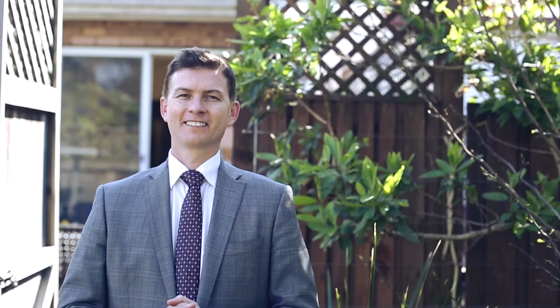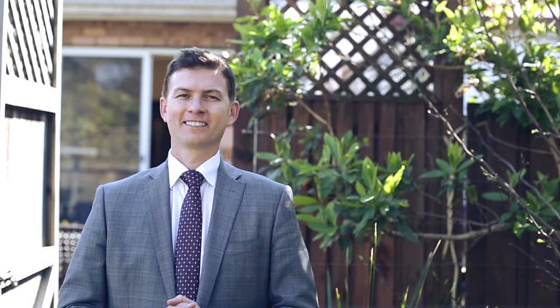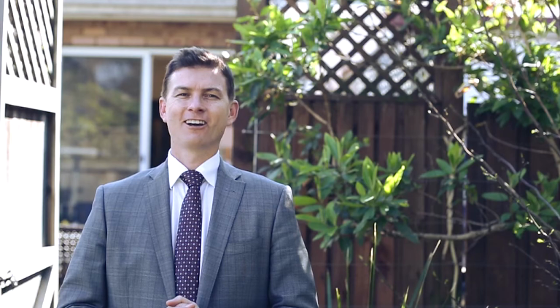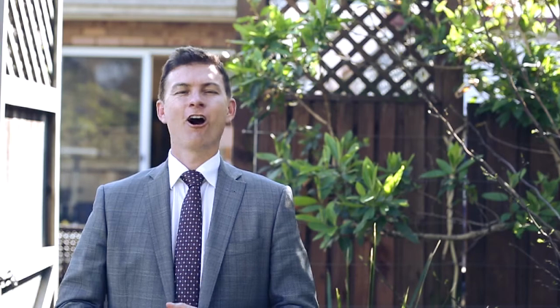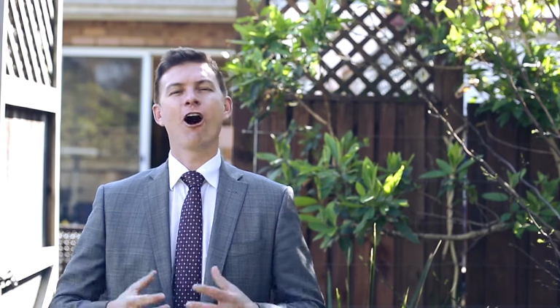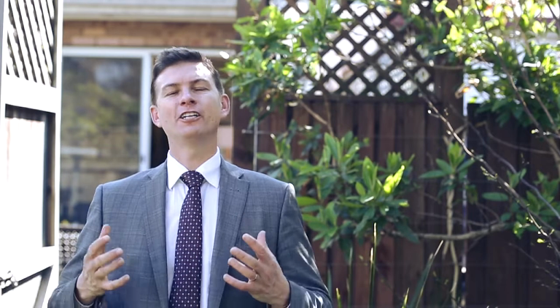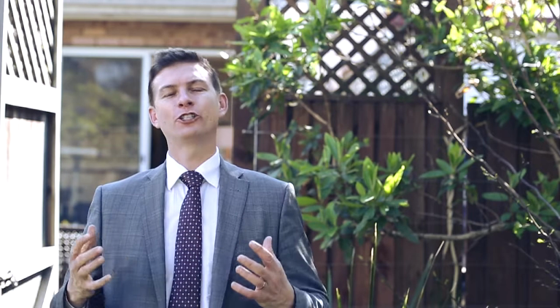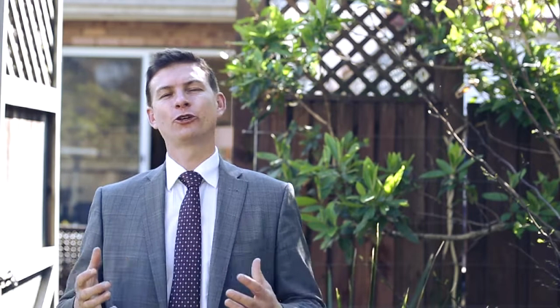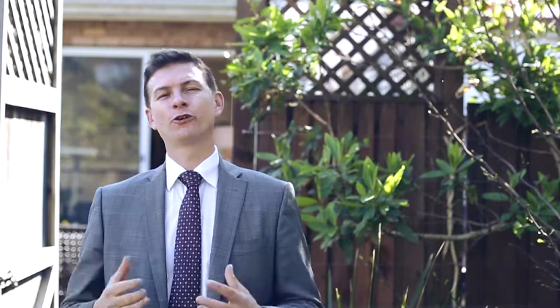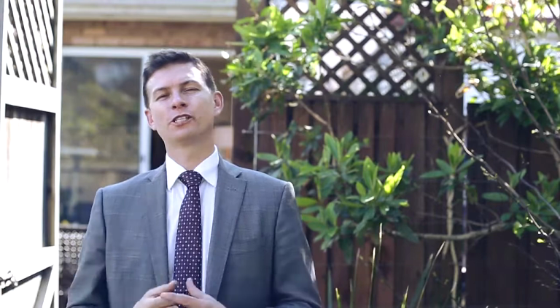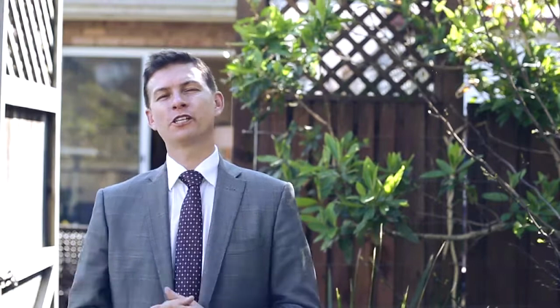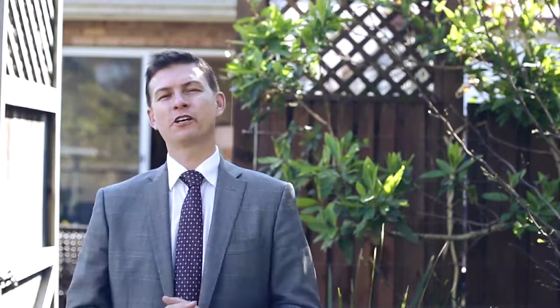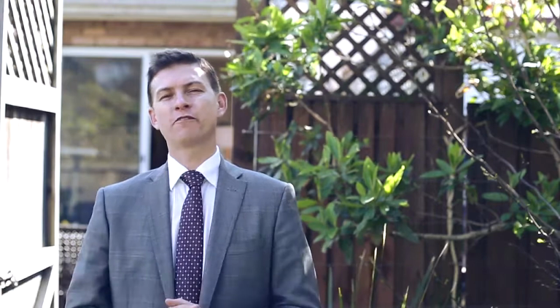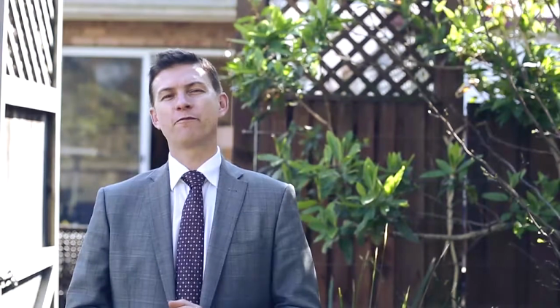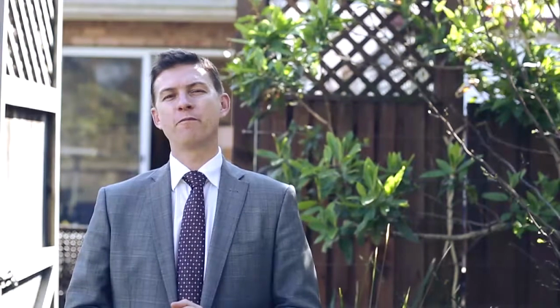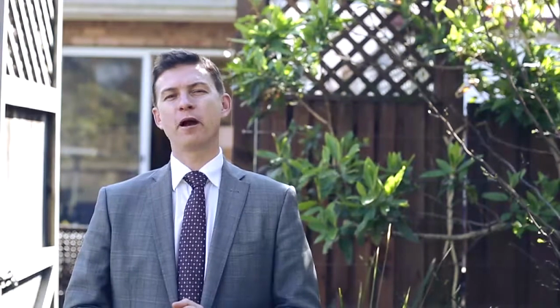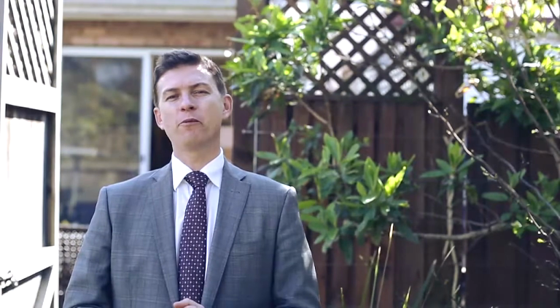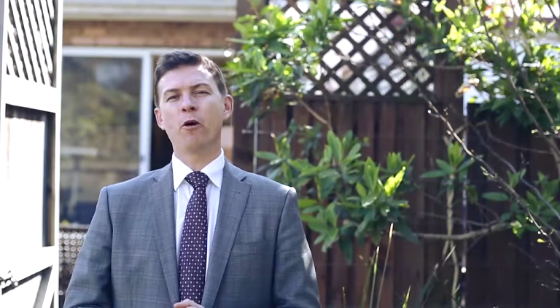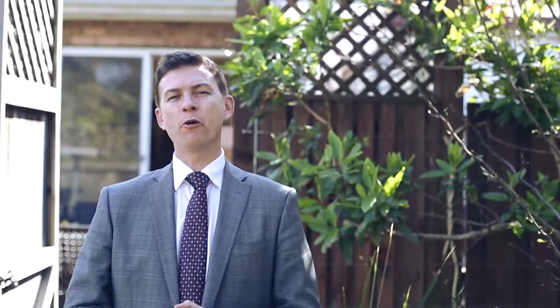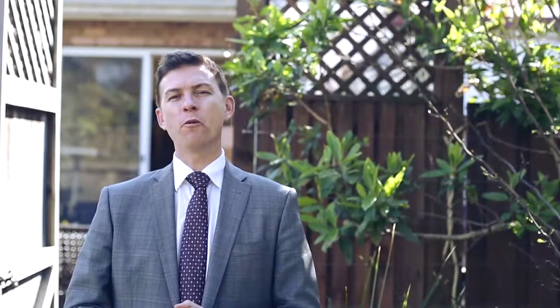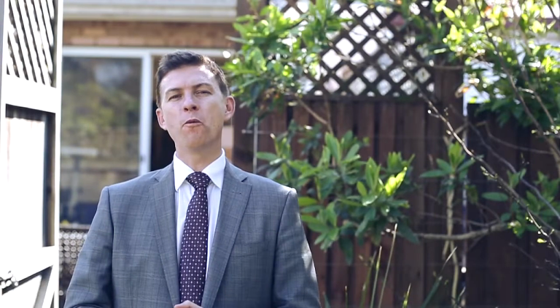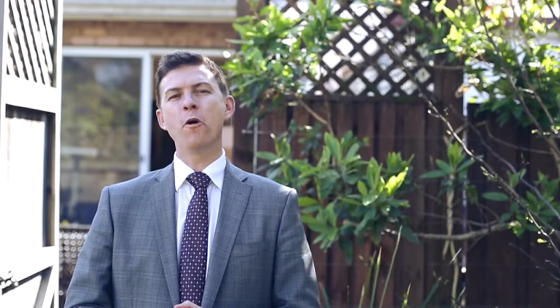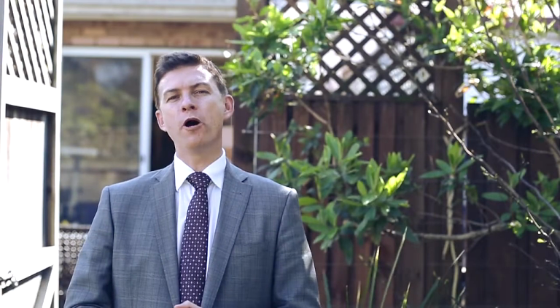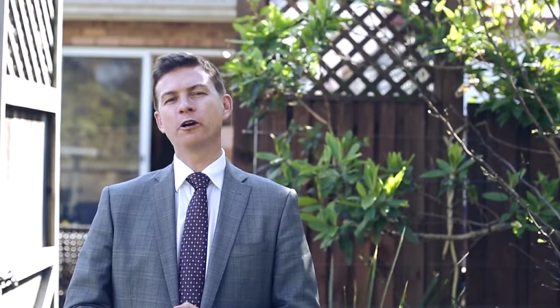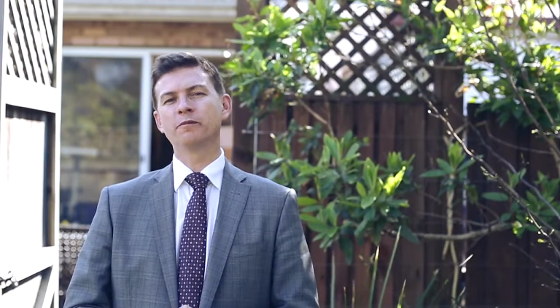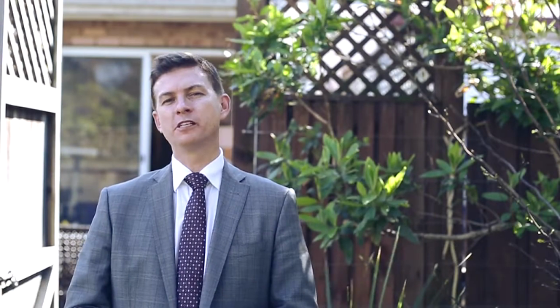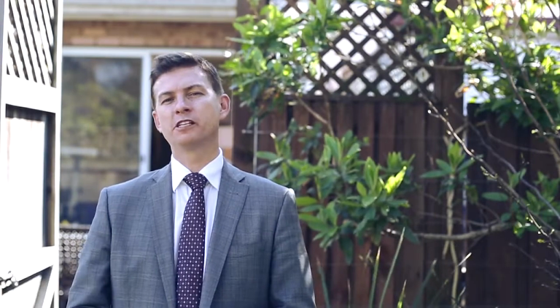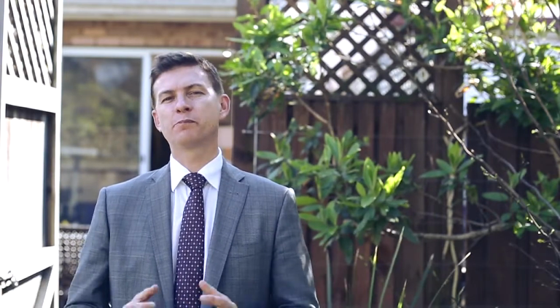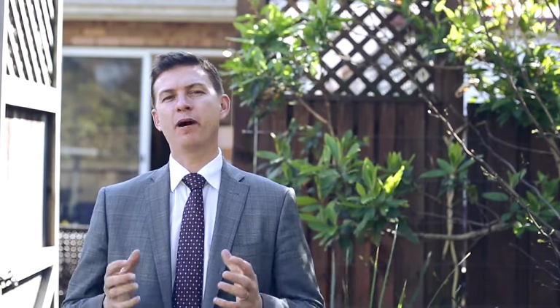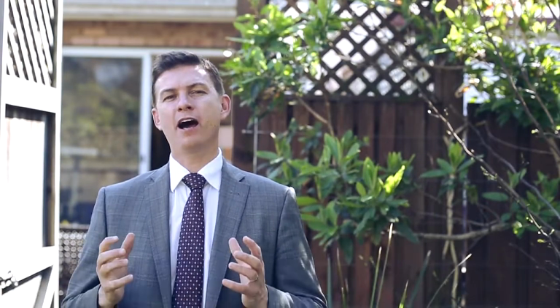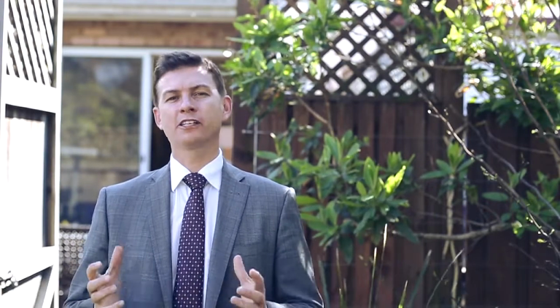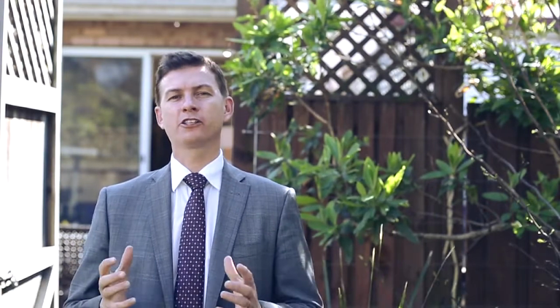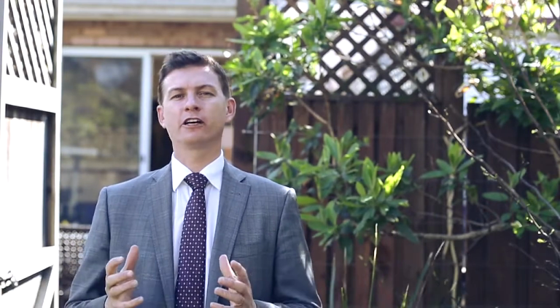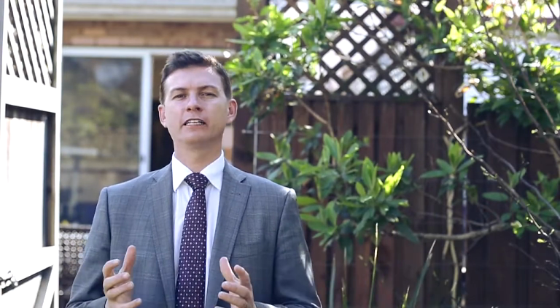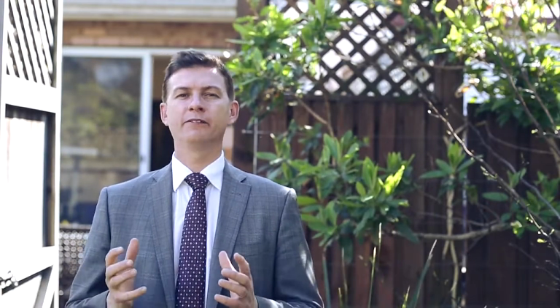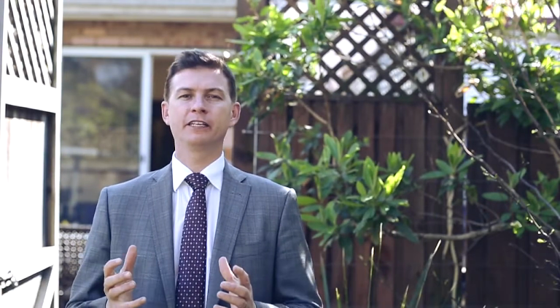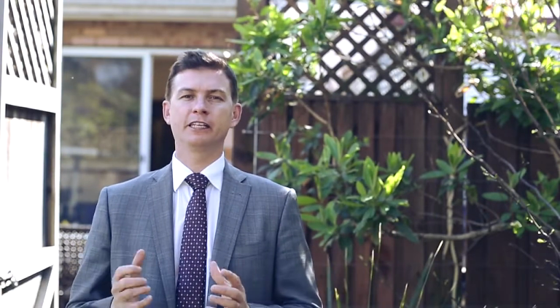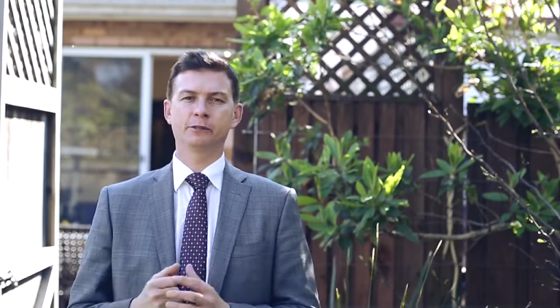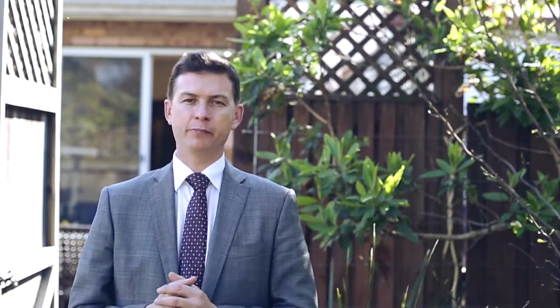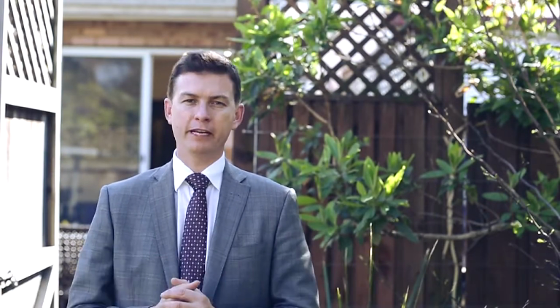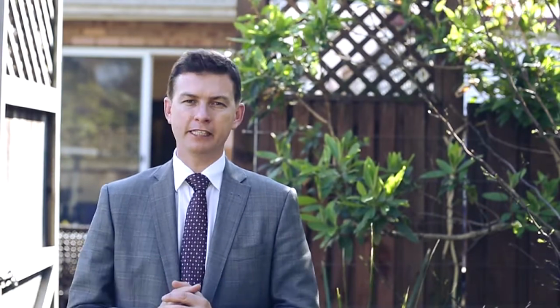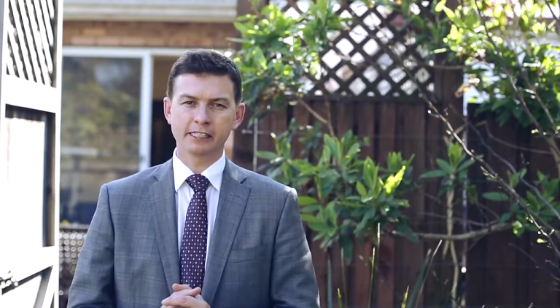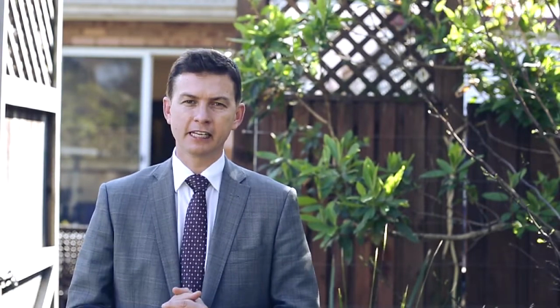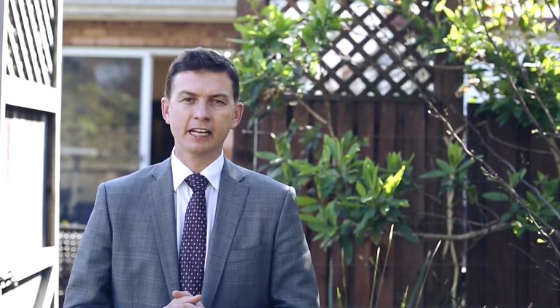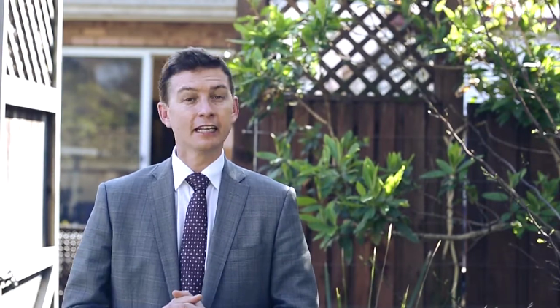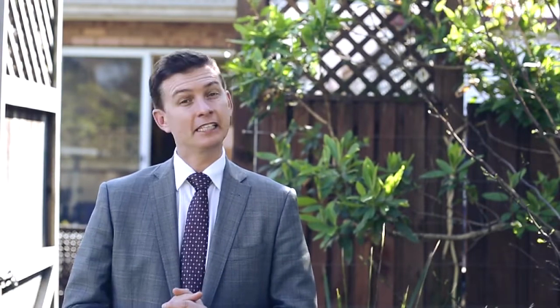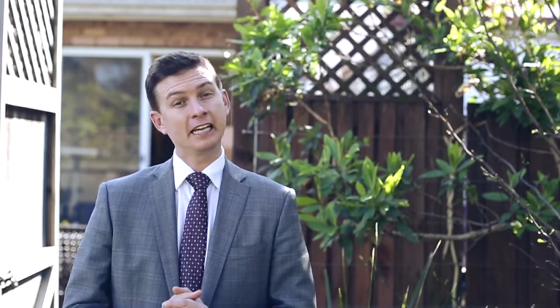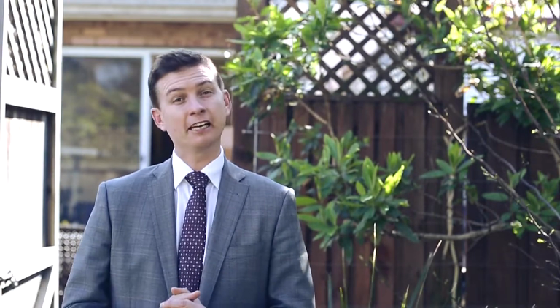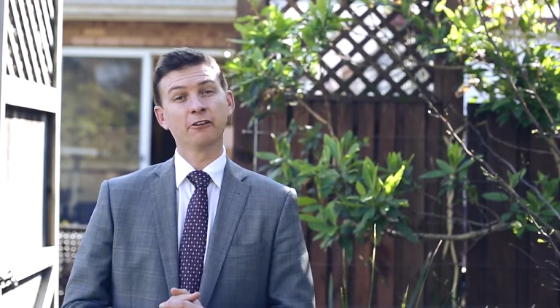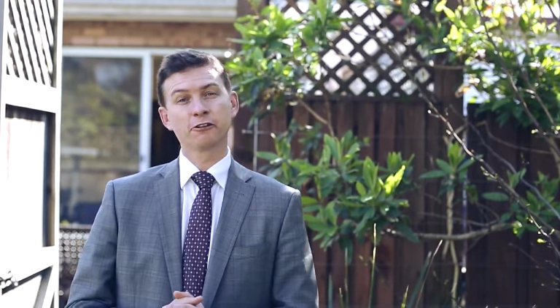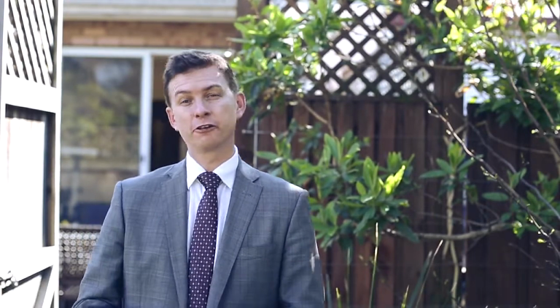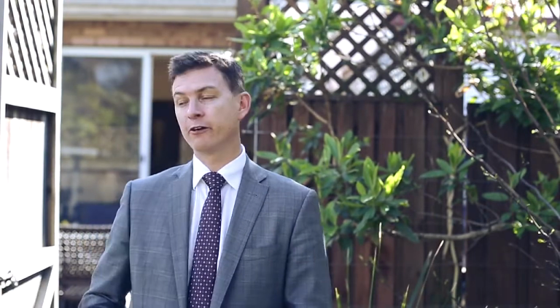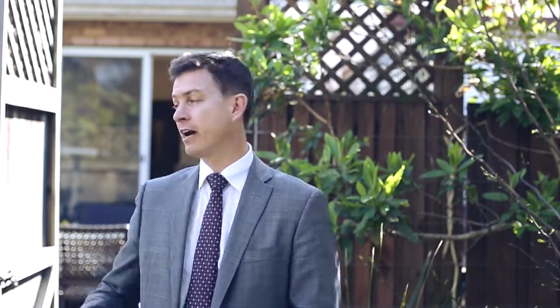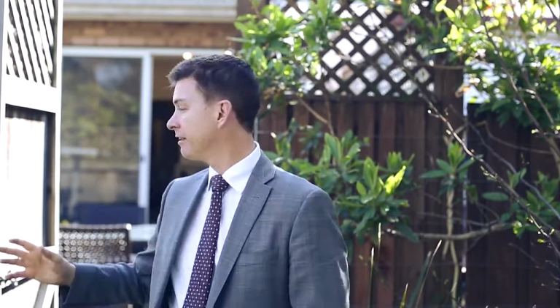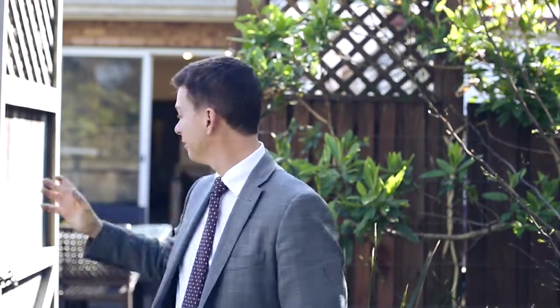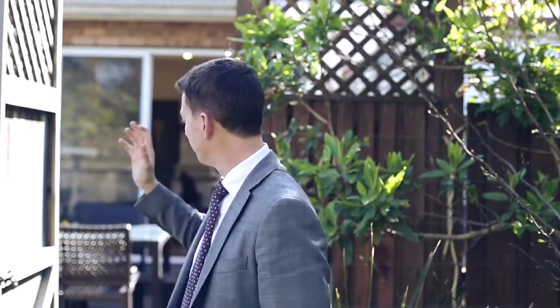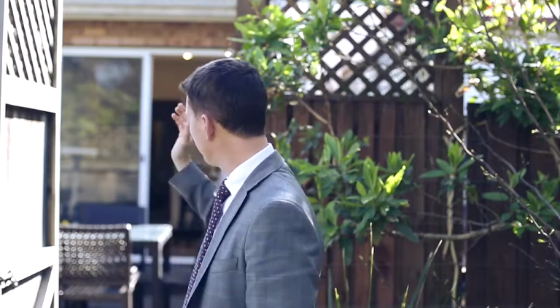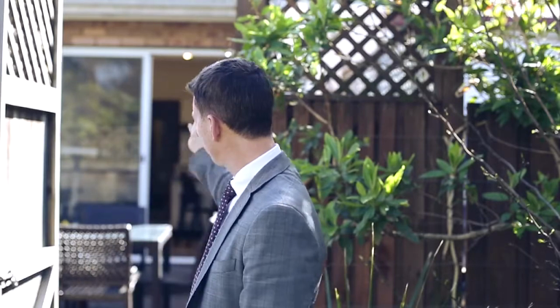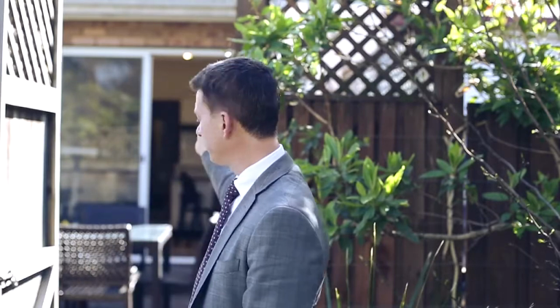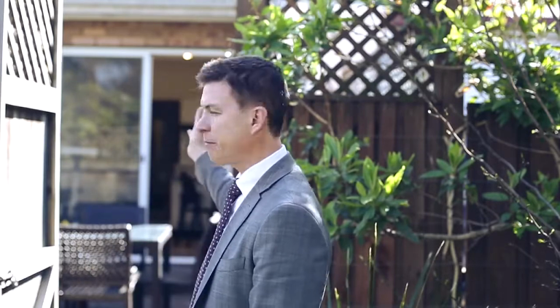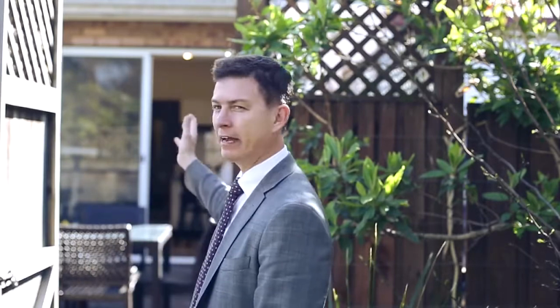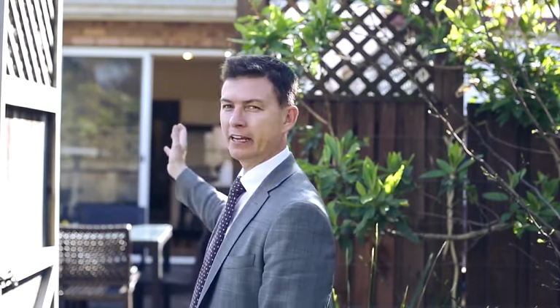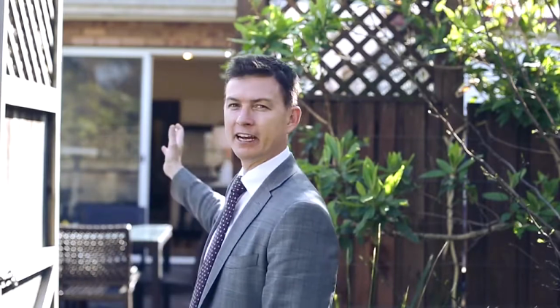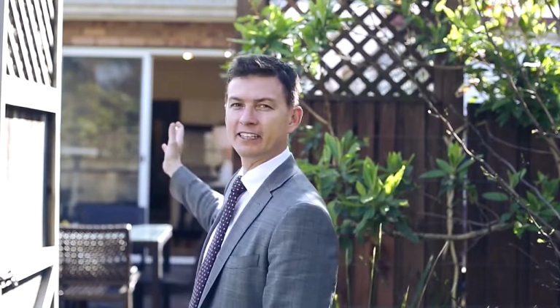Hi, it's Sean Stoker from Ray White. Welcome to Parkside living at its best. Let's take a look throughout, through the back gate.